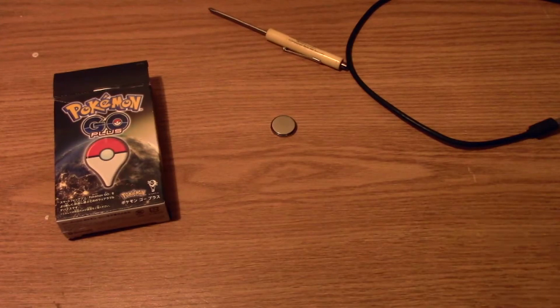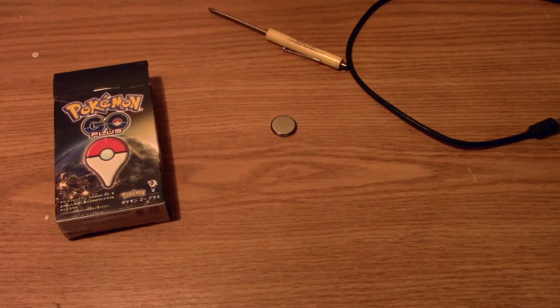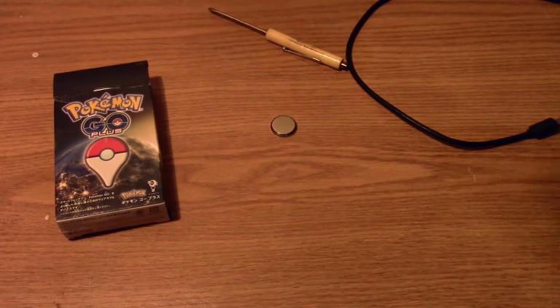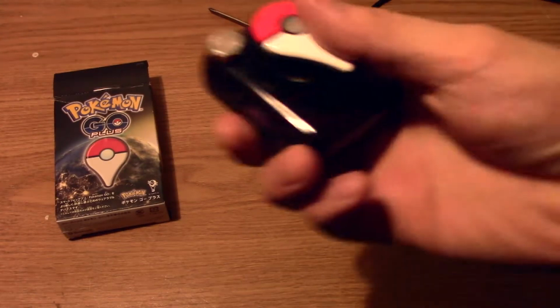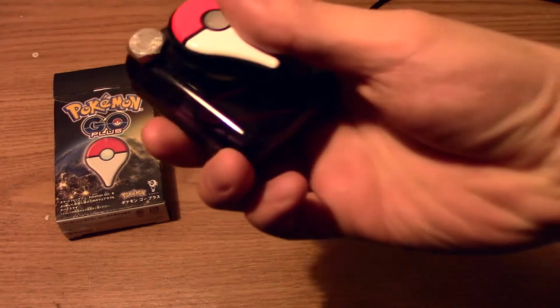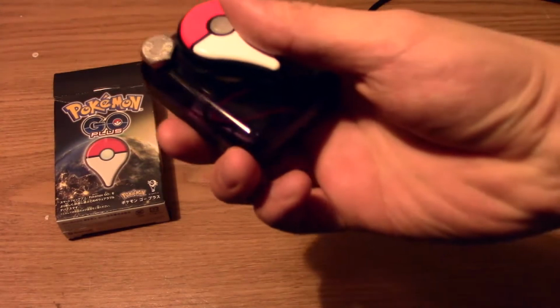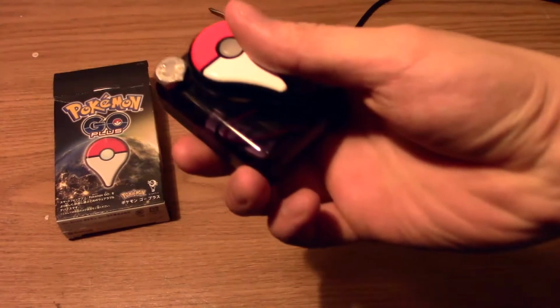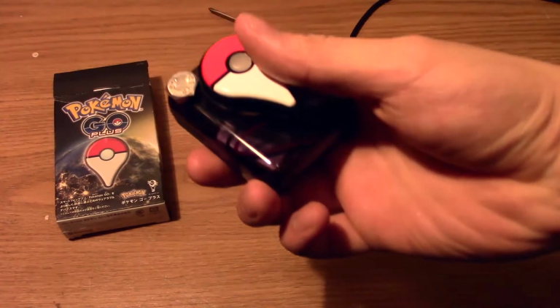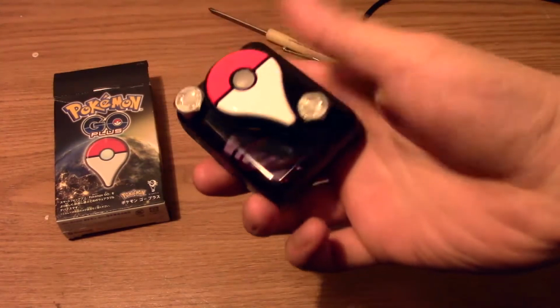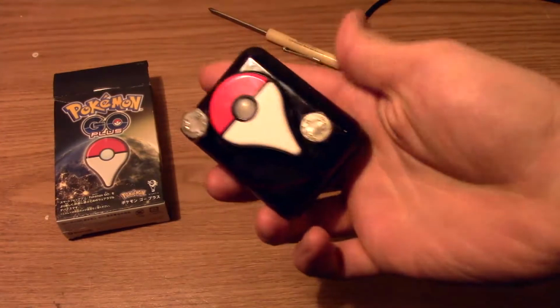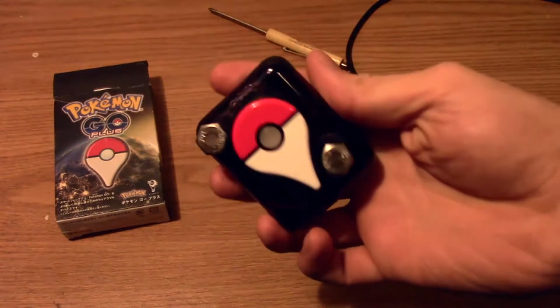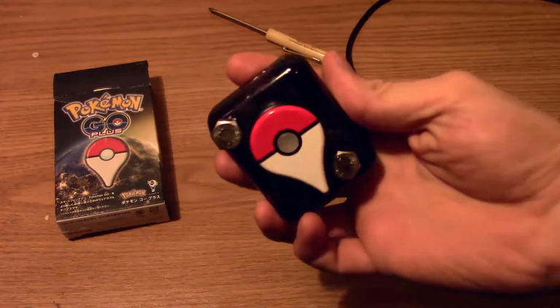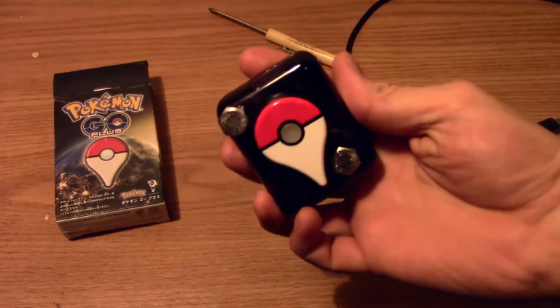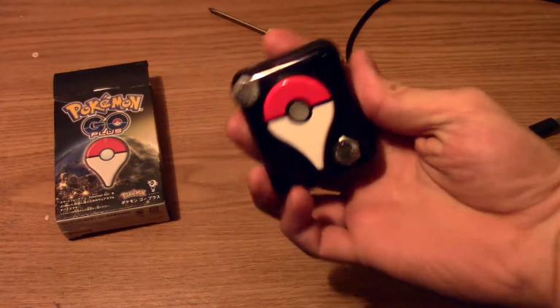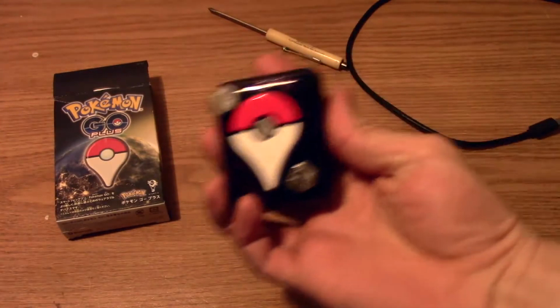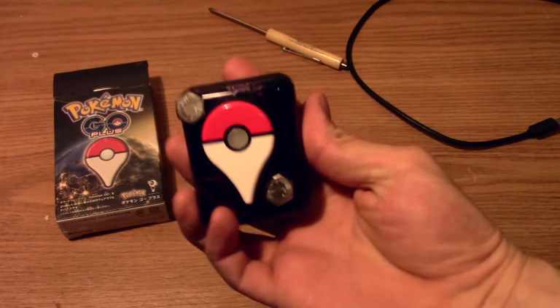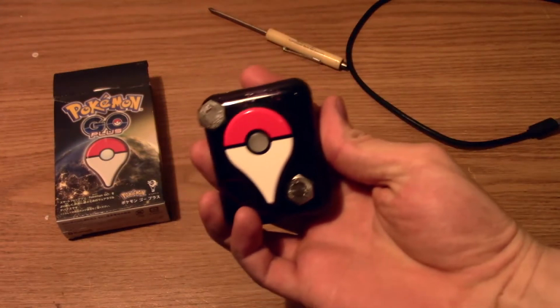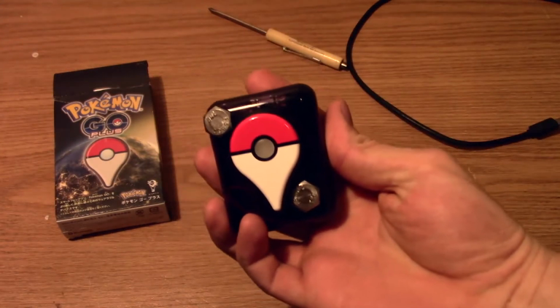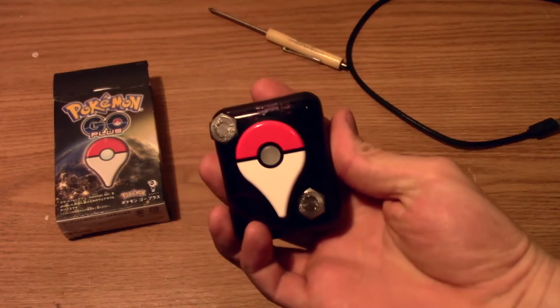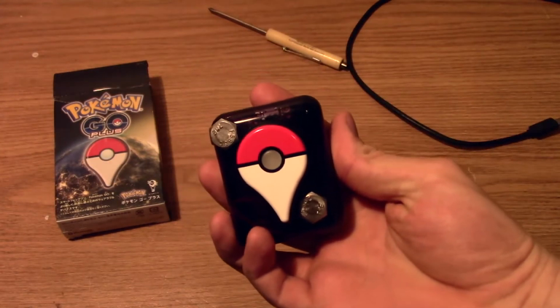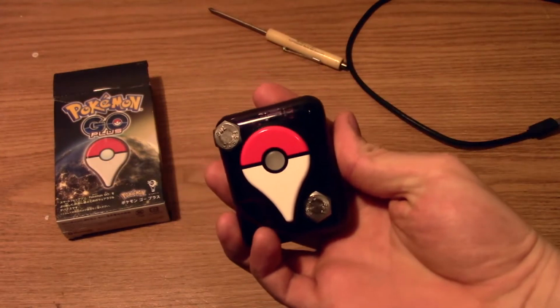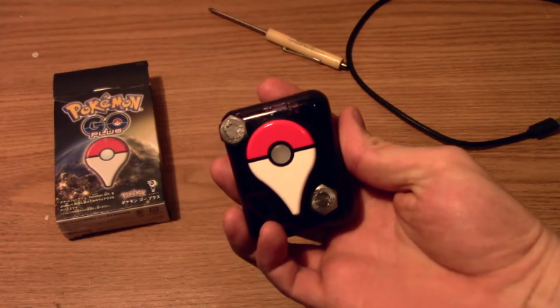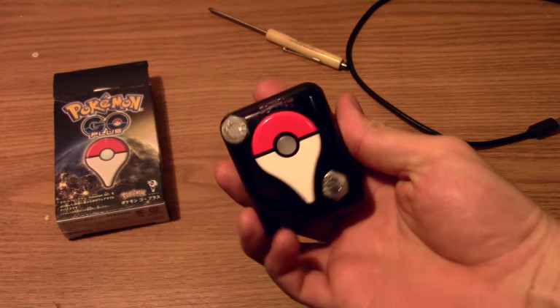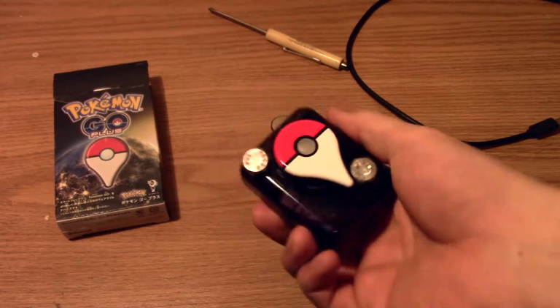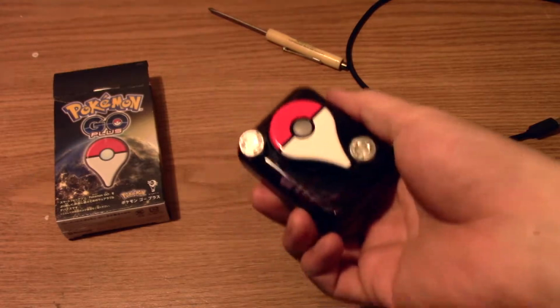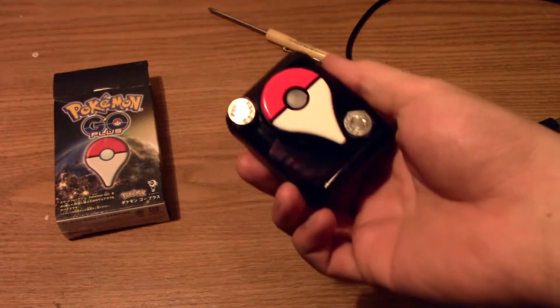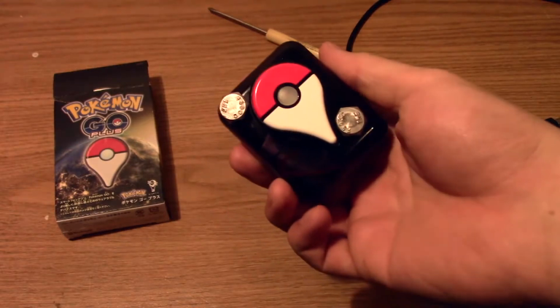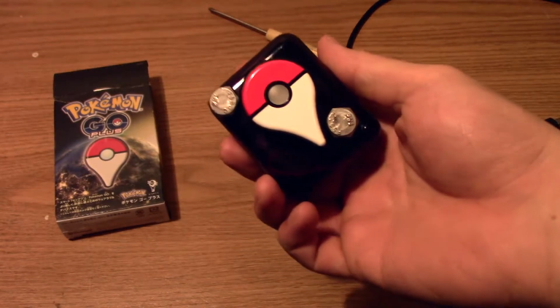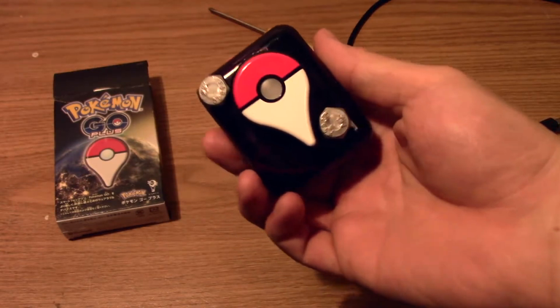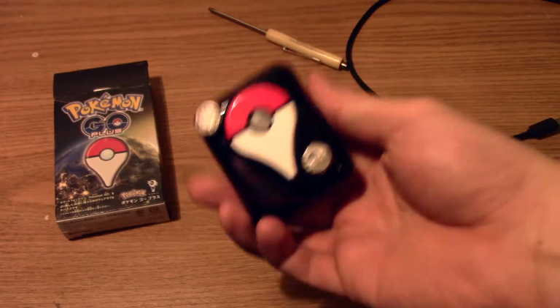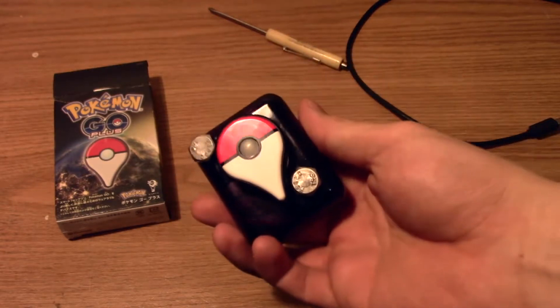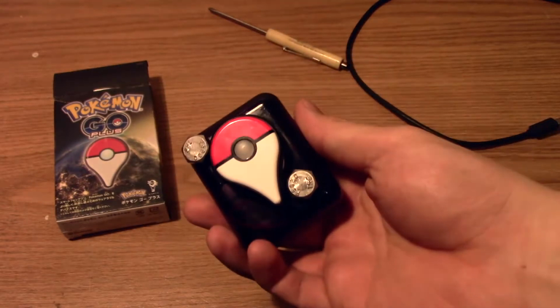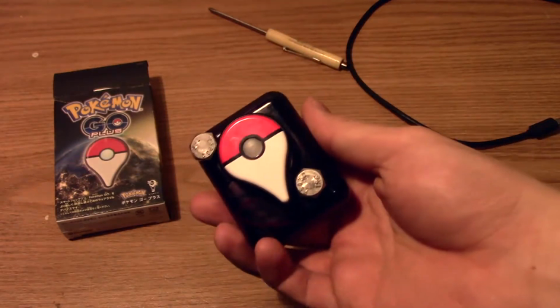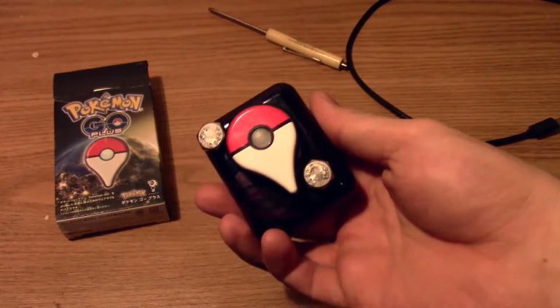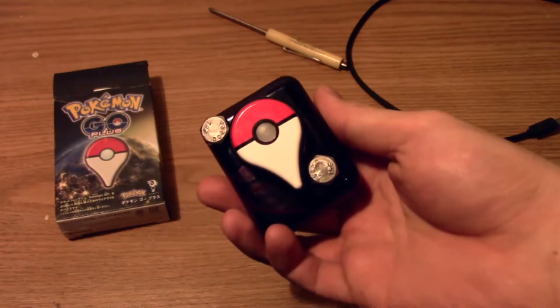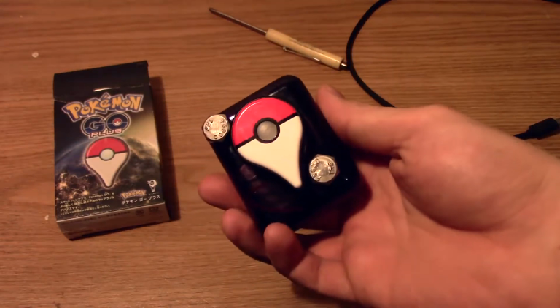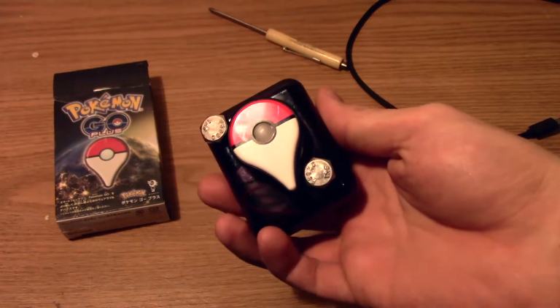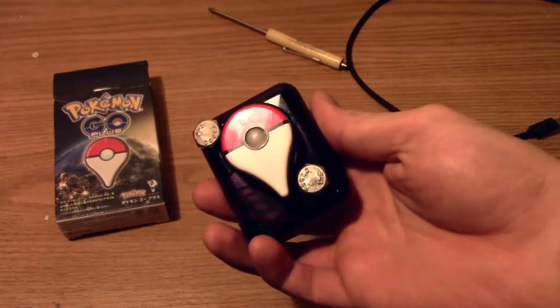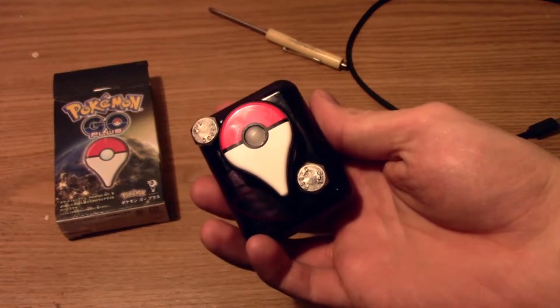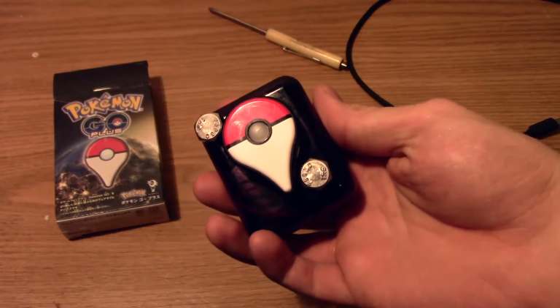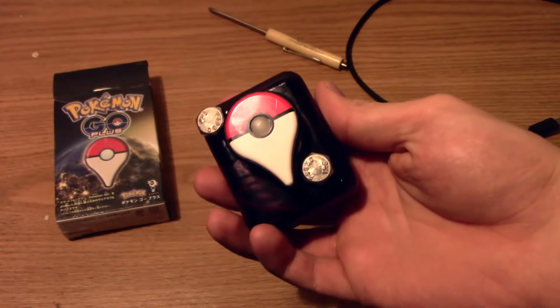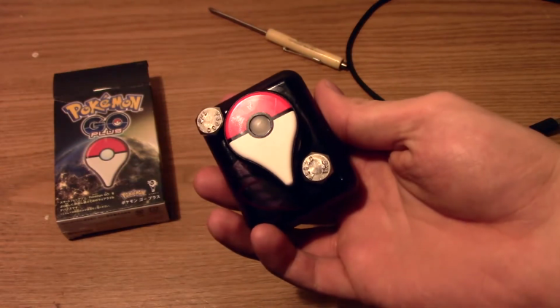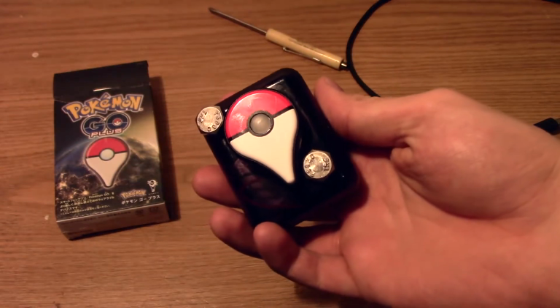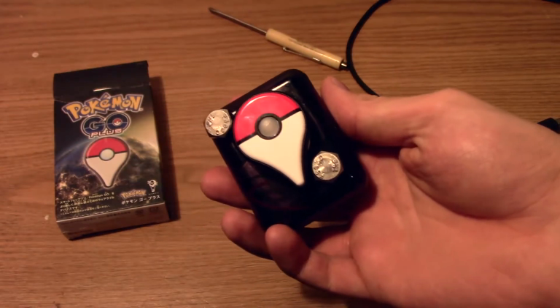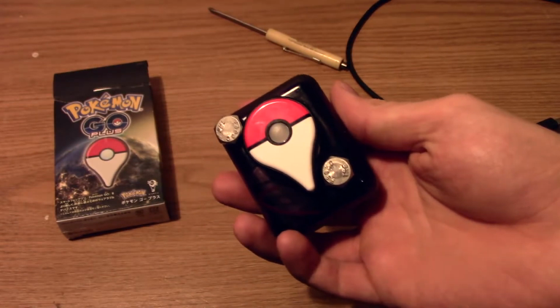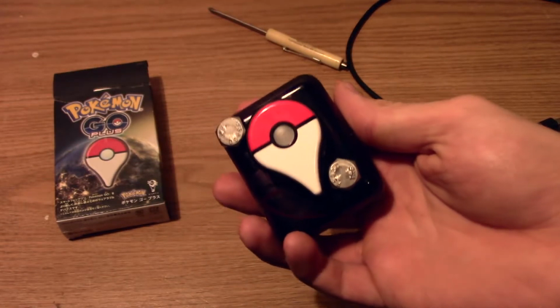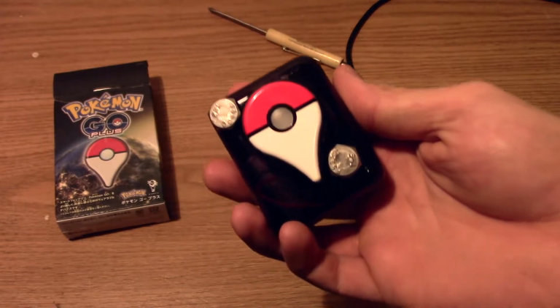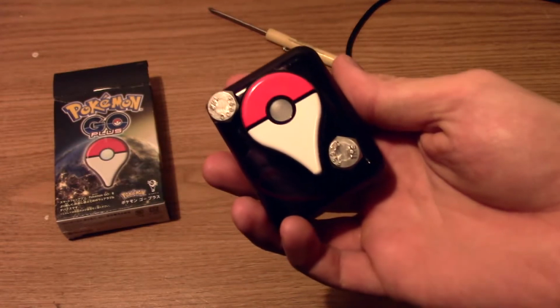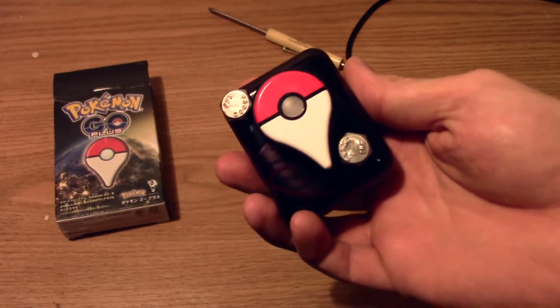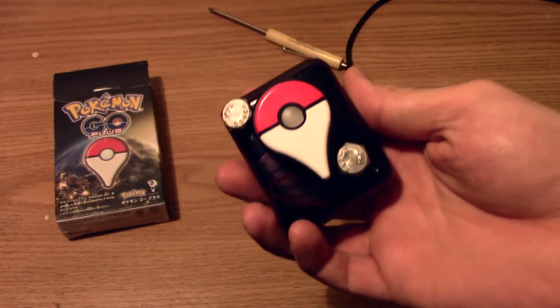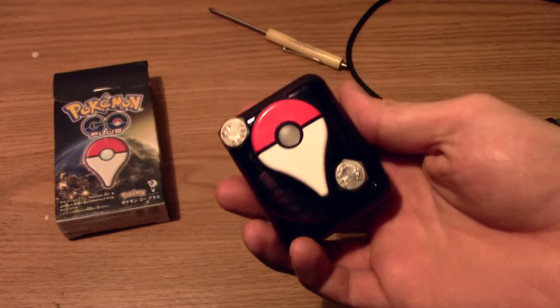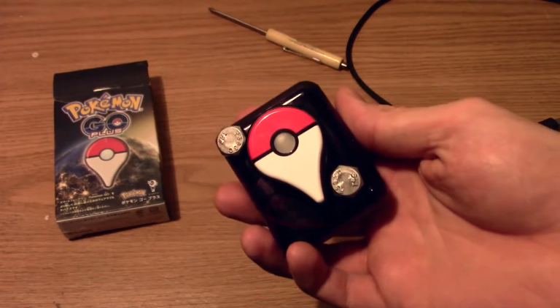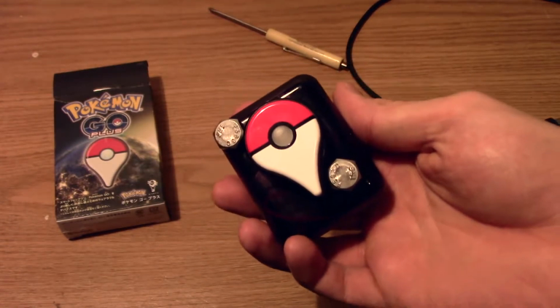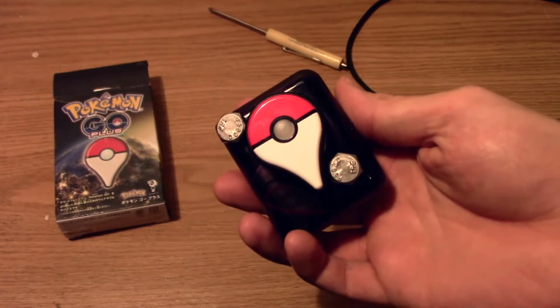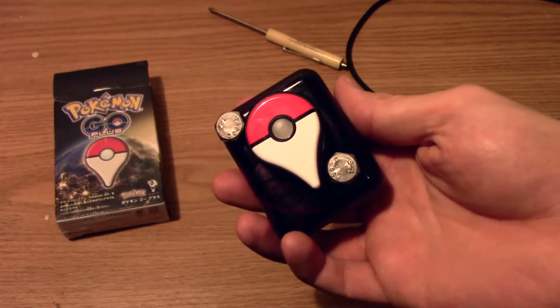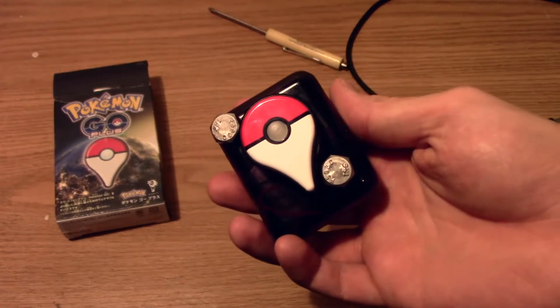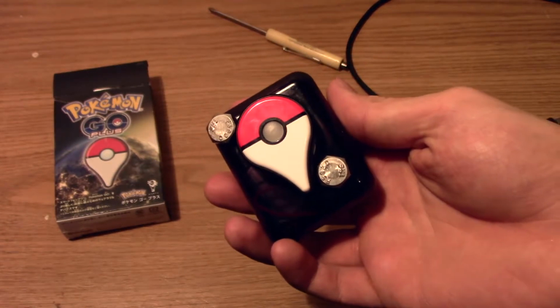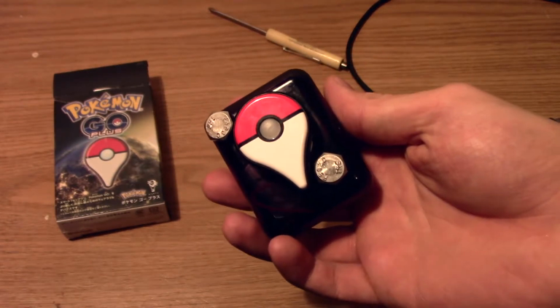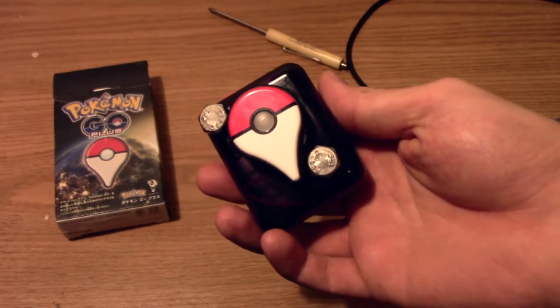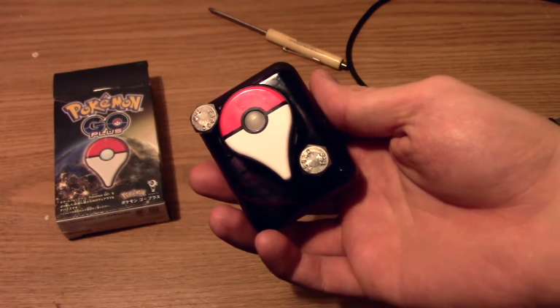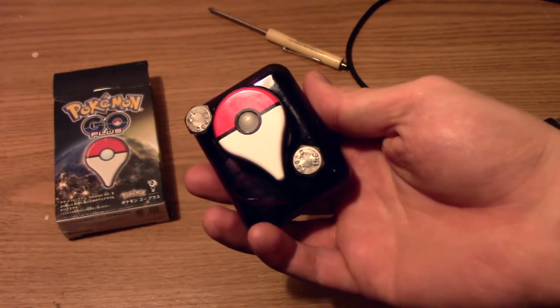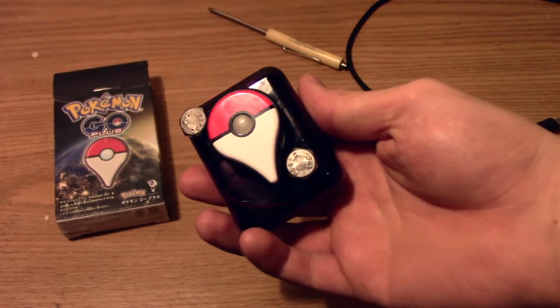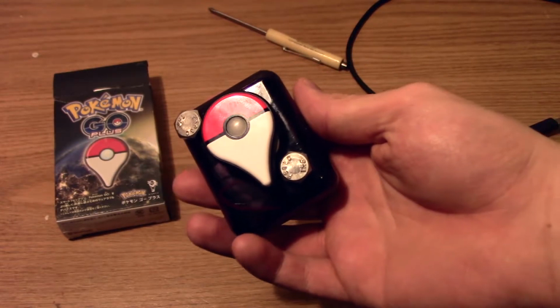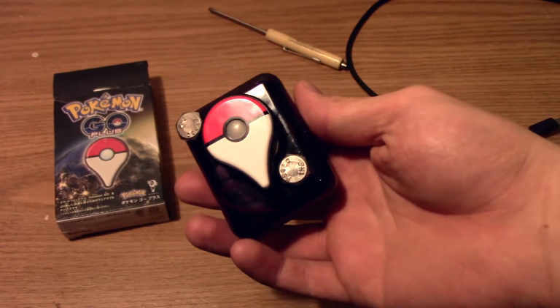This is a rechargeable Pokémon Go Plus, and here is how you can make one.